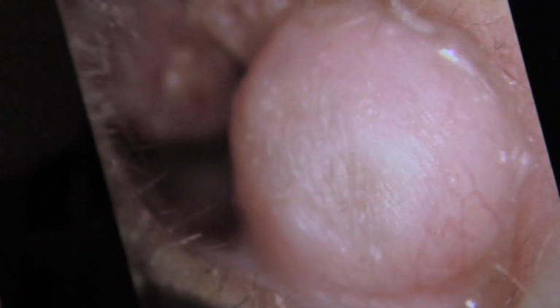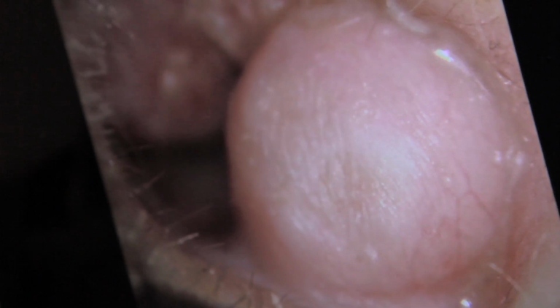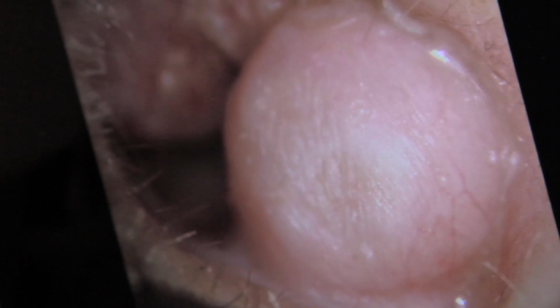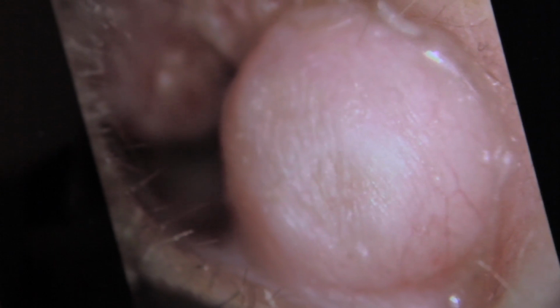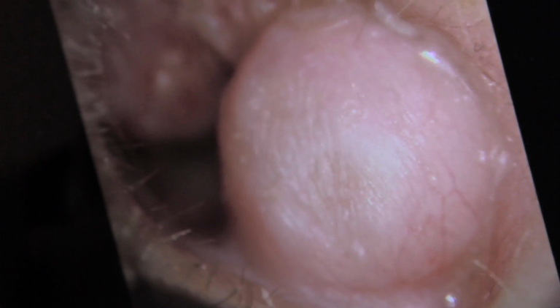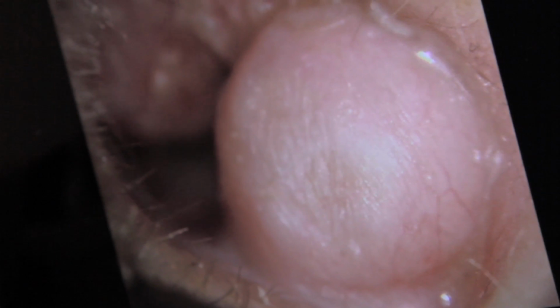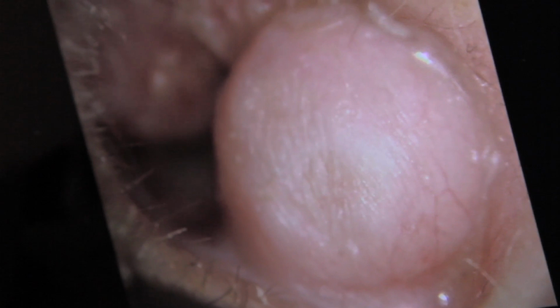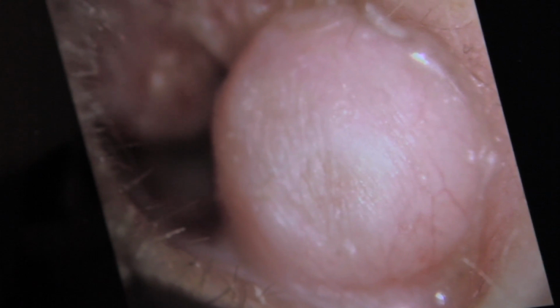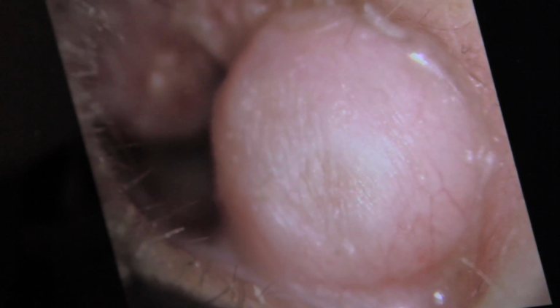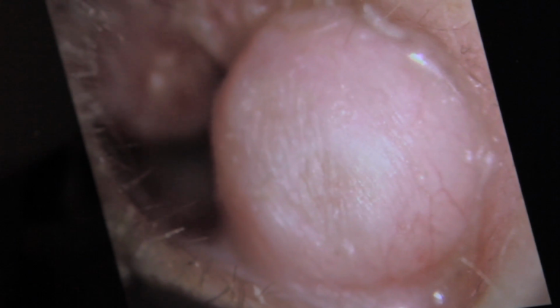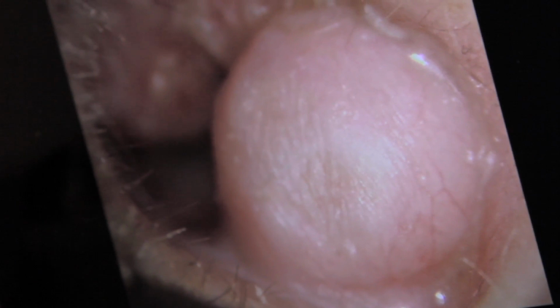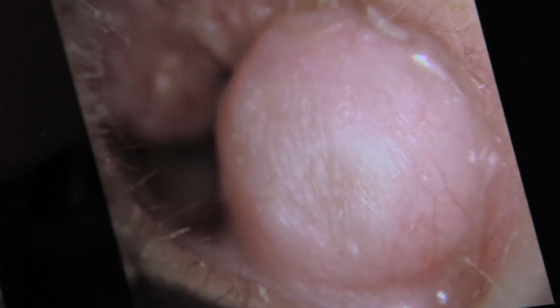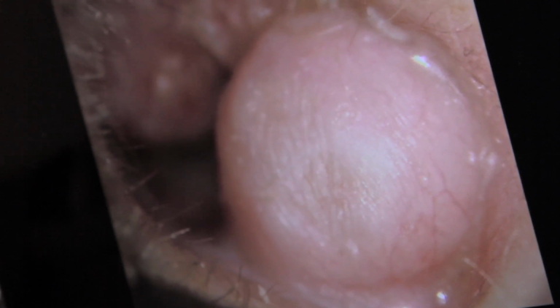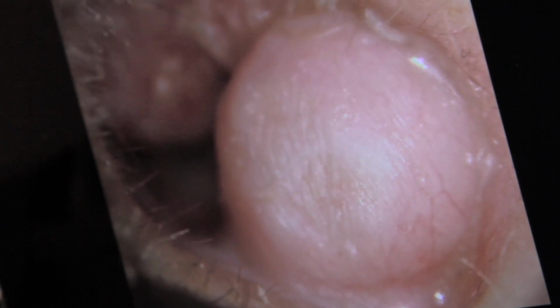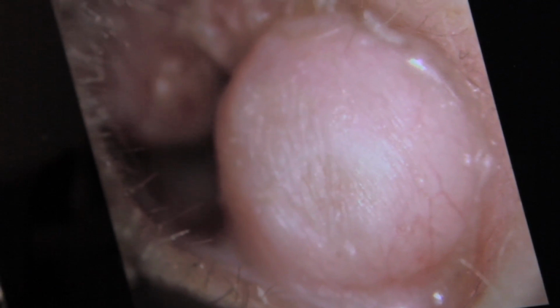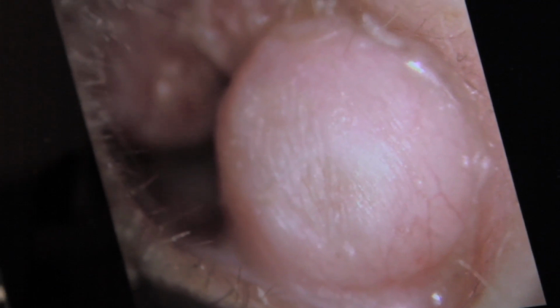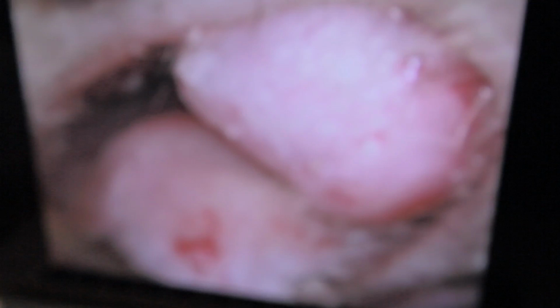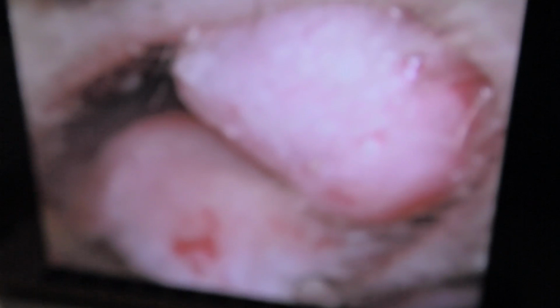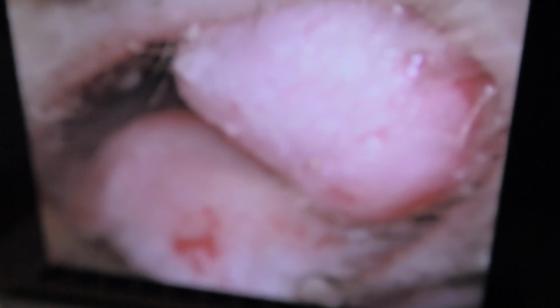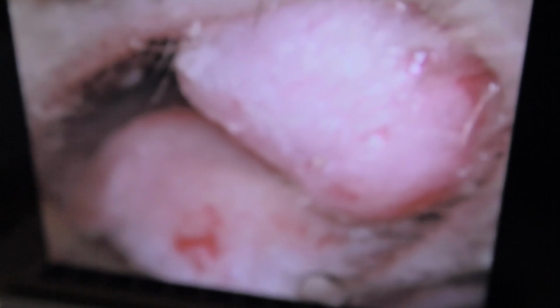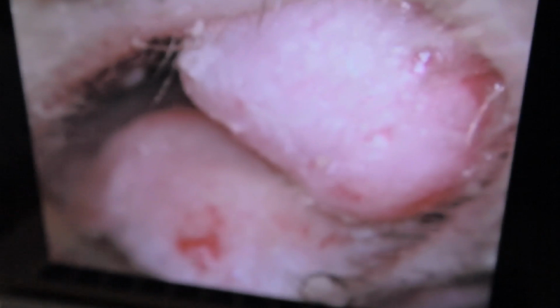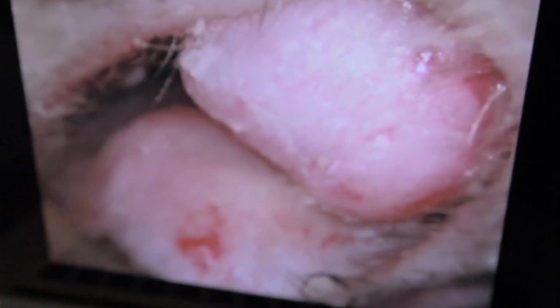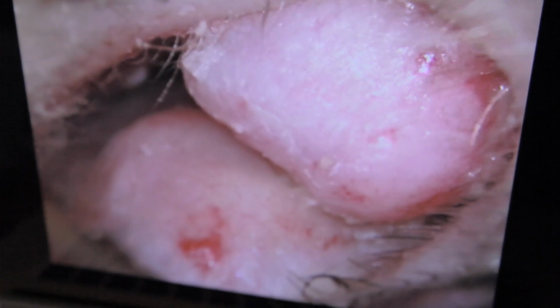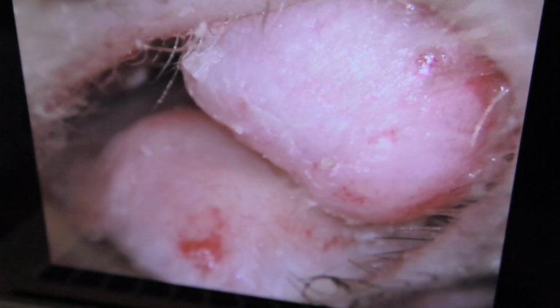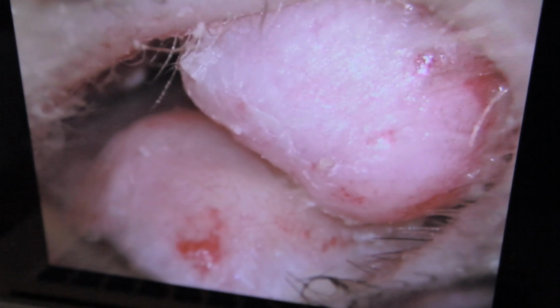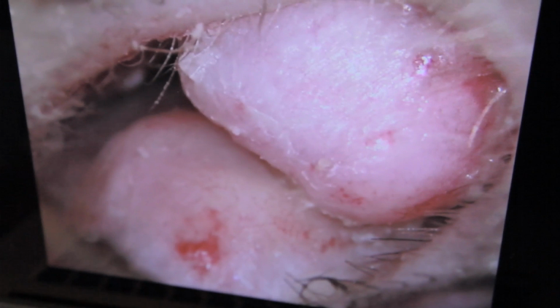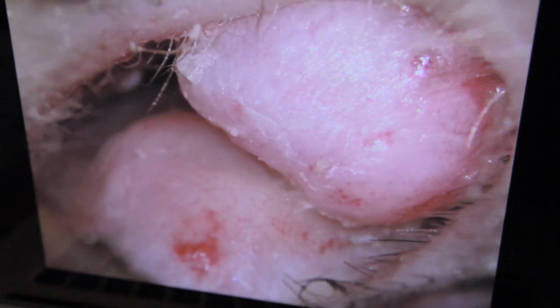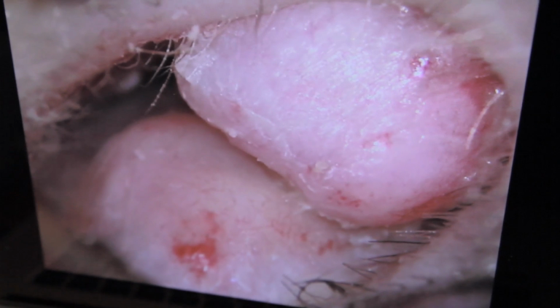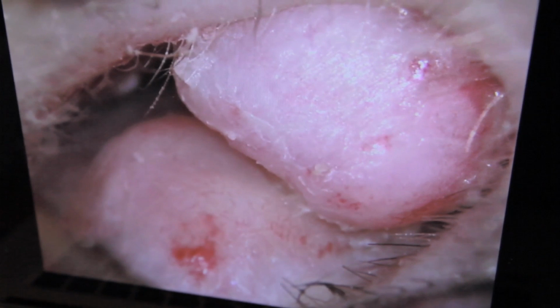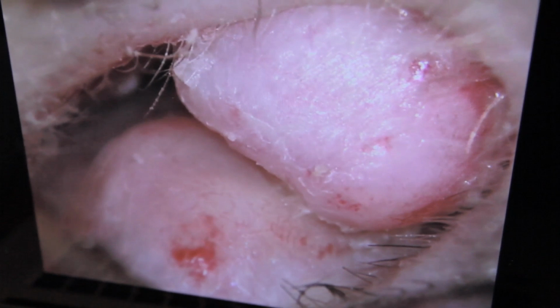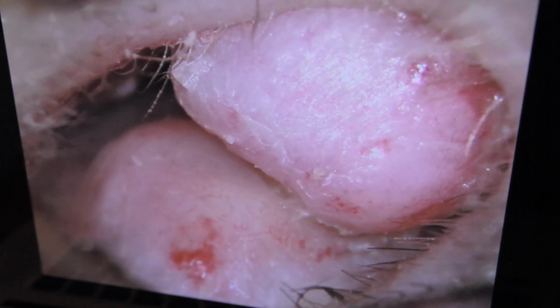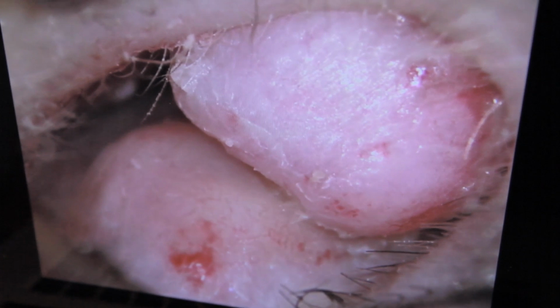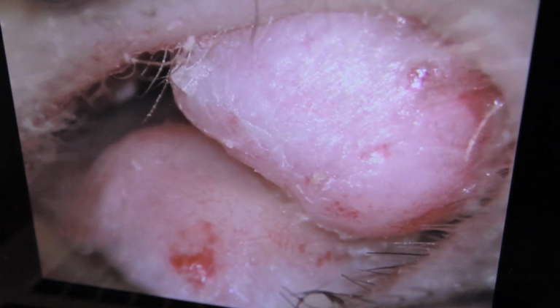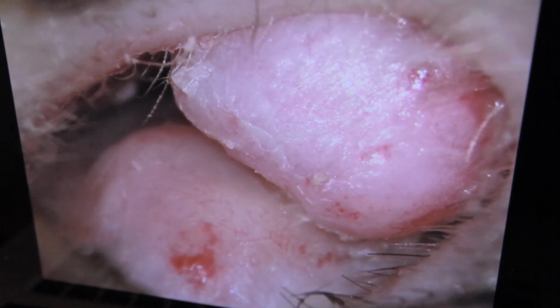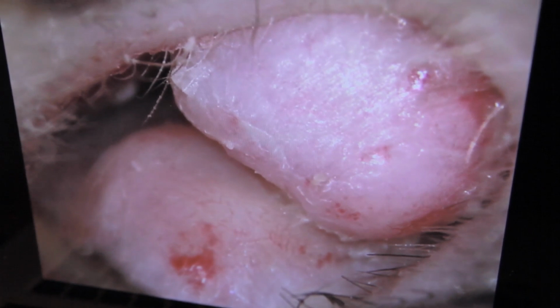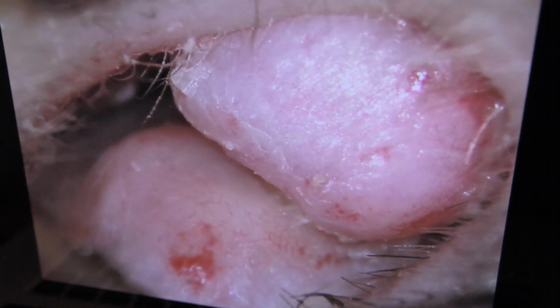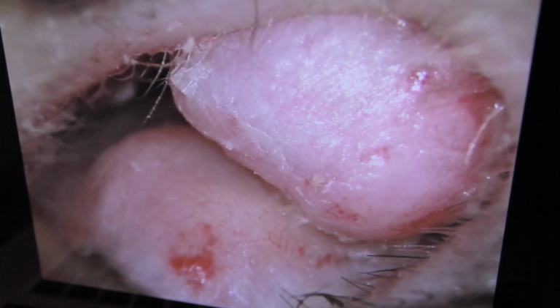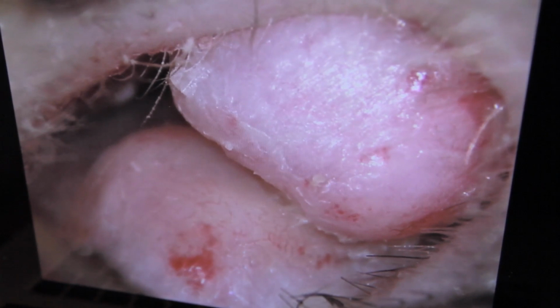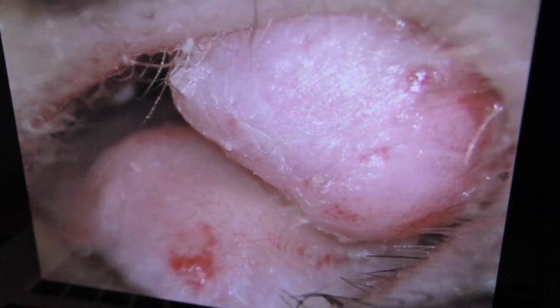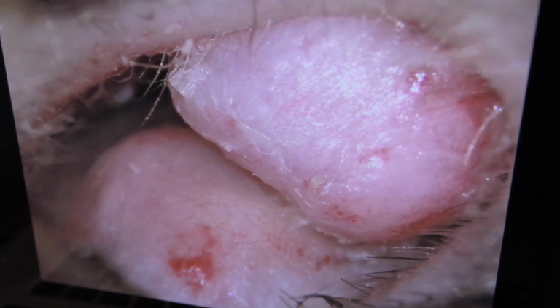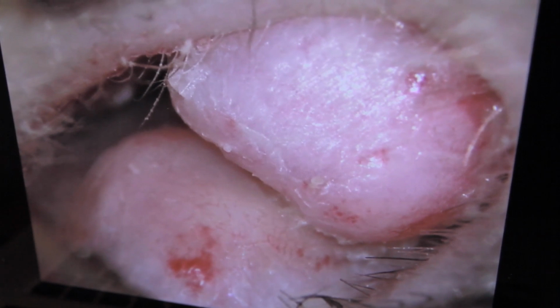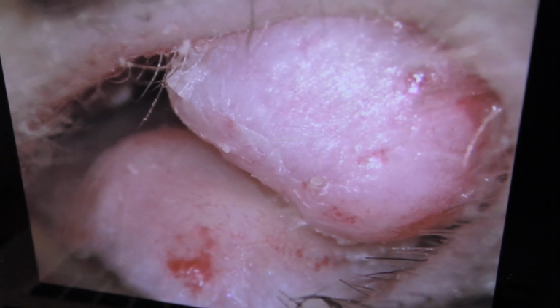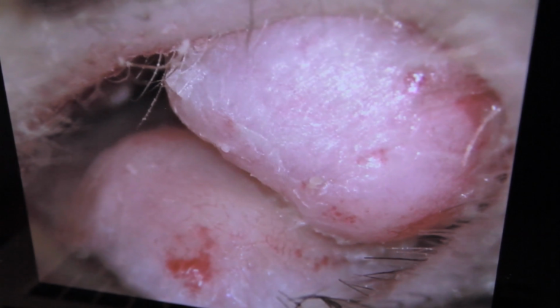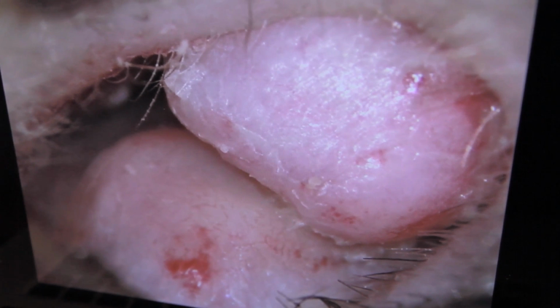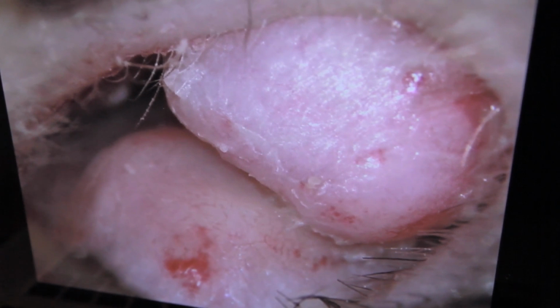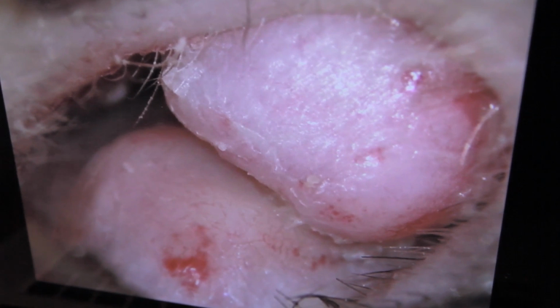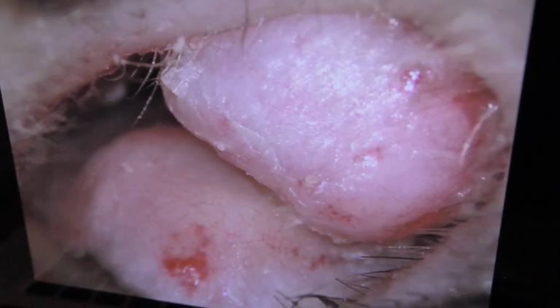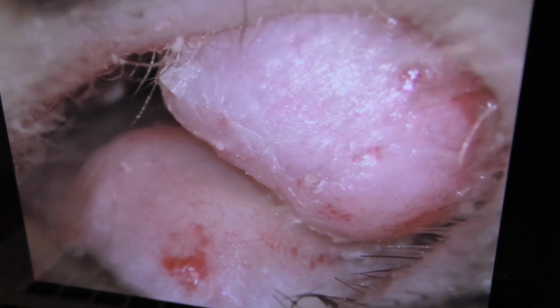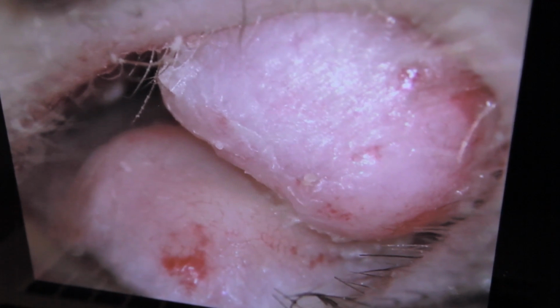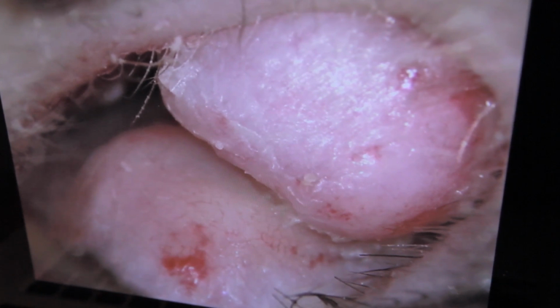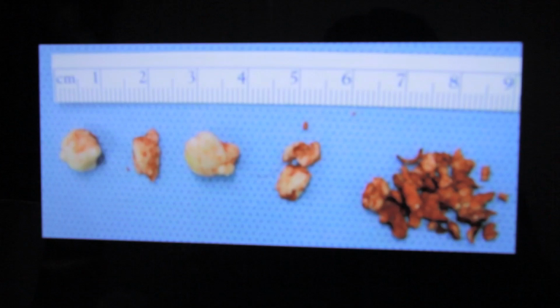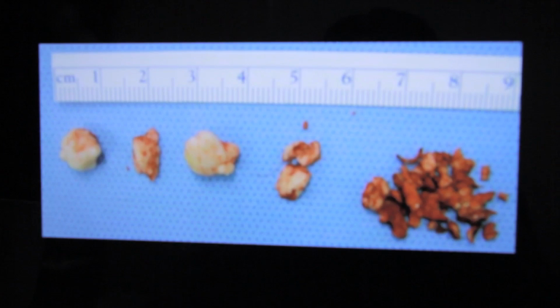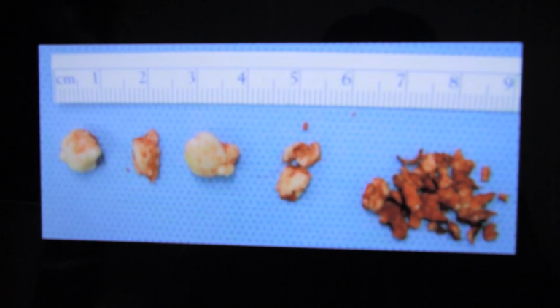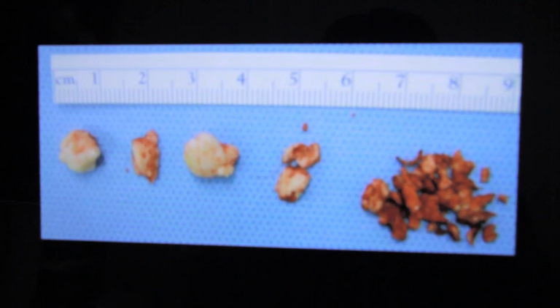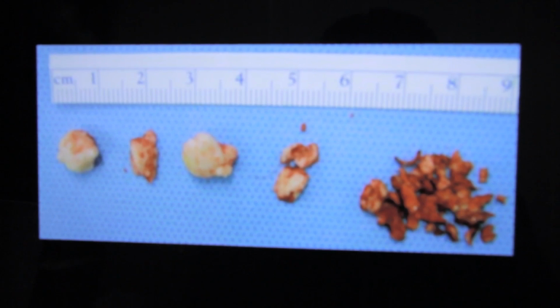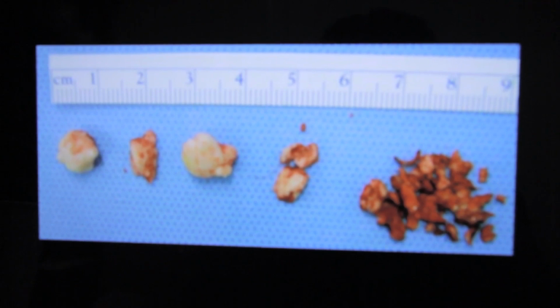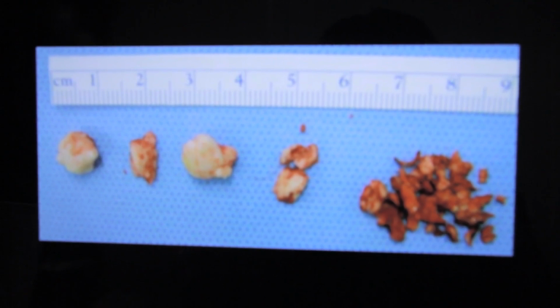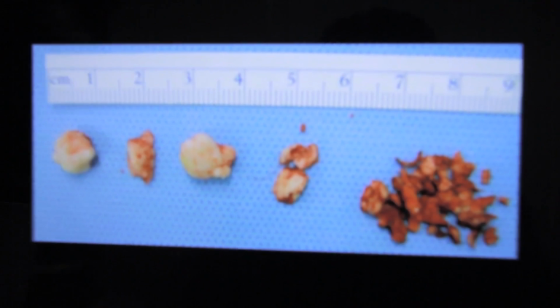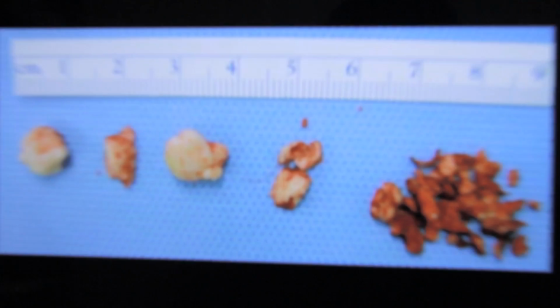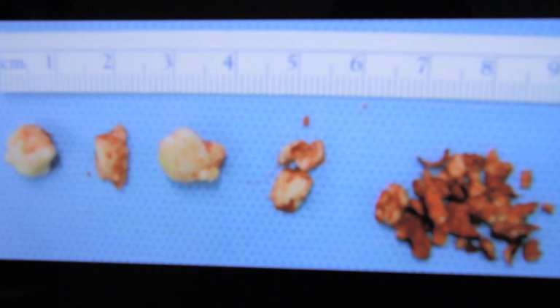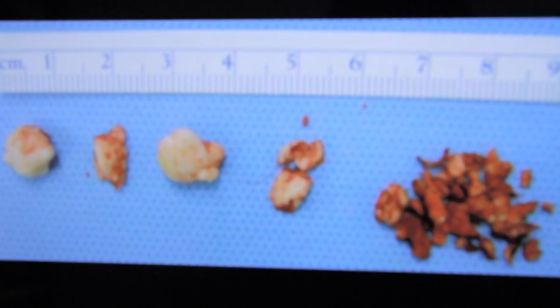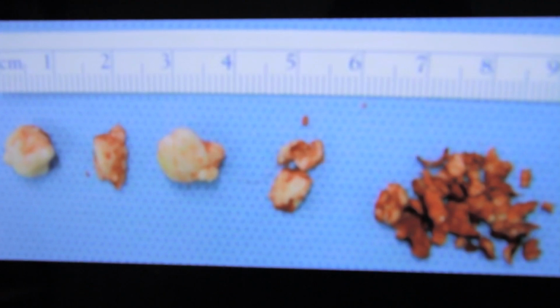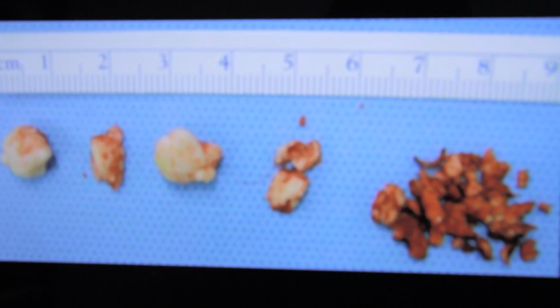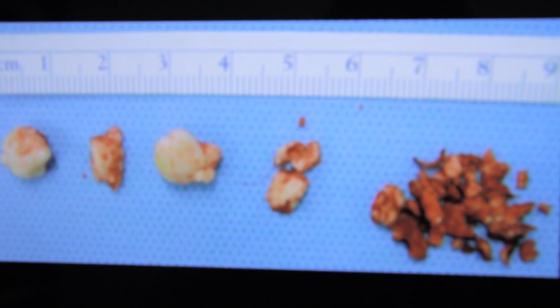Some of these guys seem to be able to fill up their whole ear canal with bone. The biggest single piece I ever took out was about the size of the tip of my little finger.